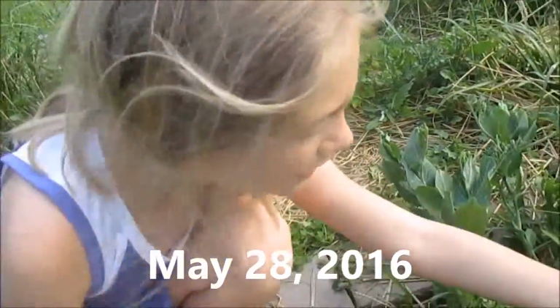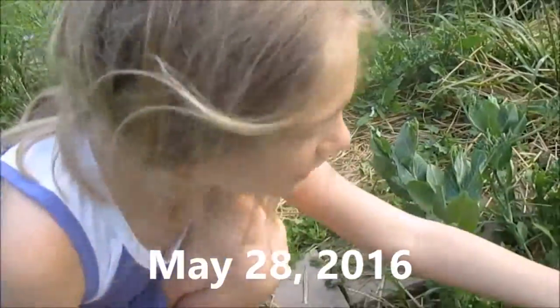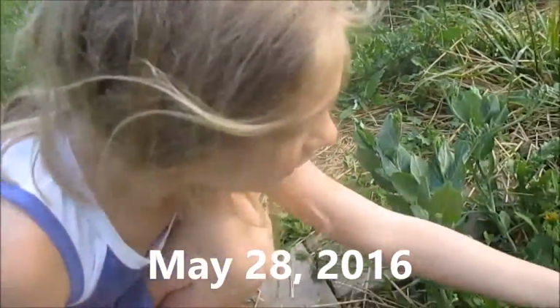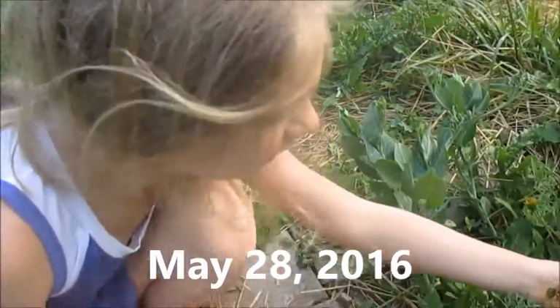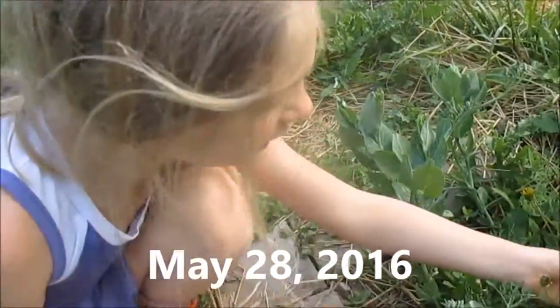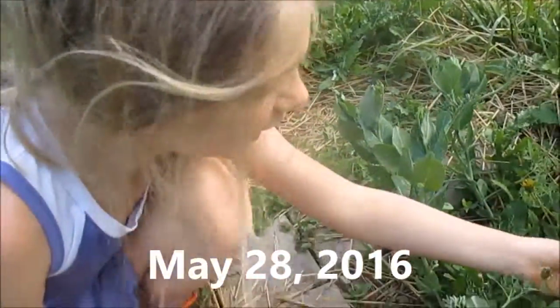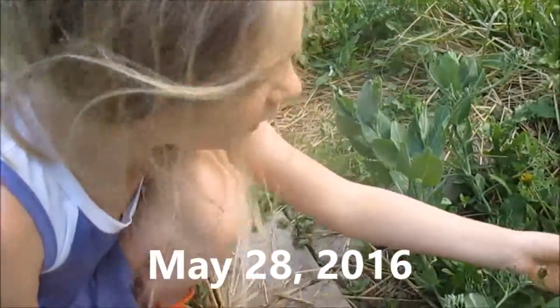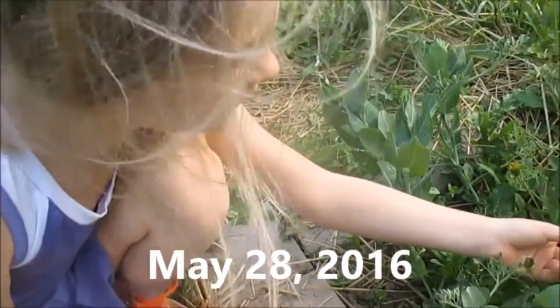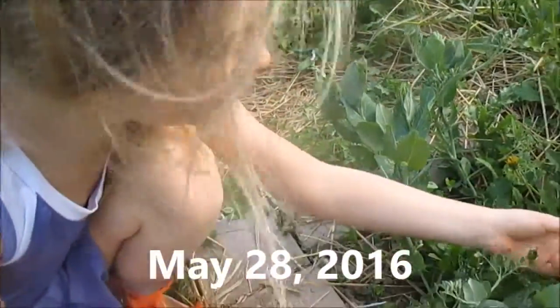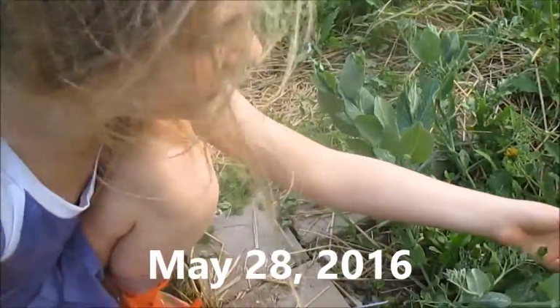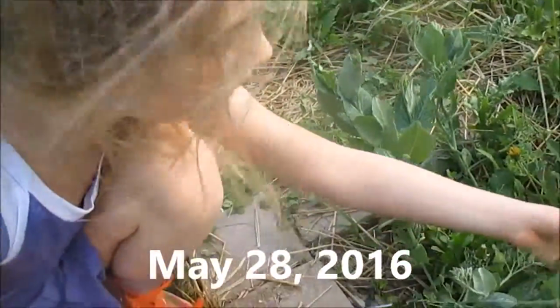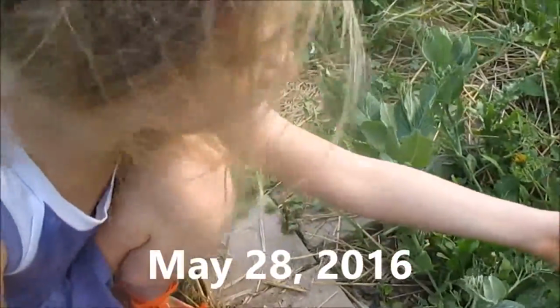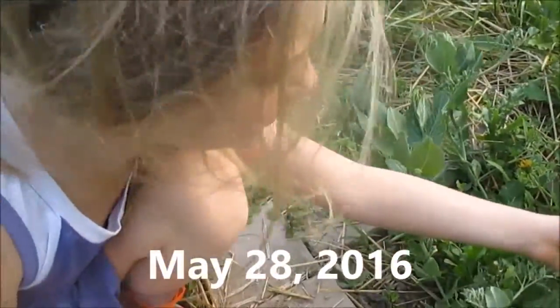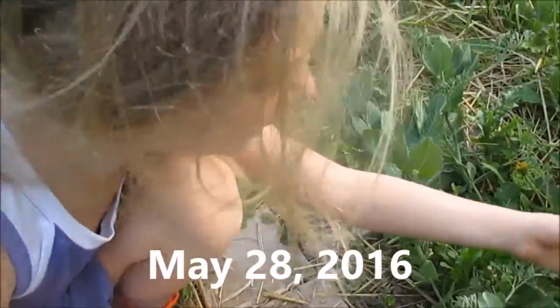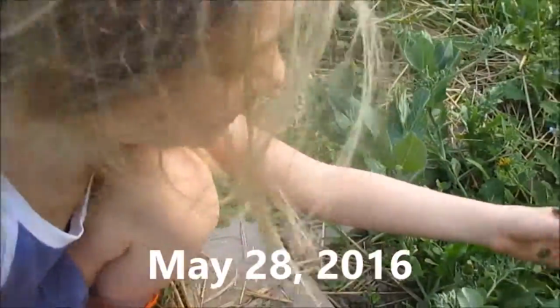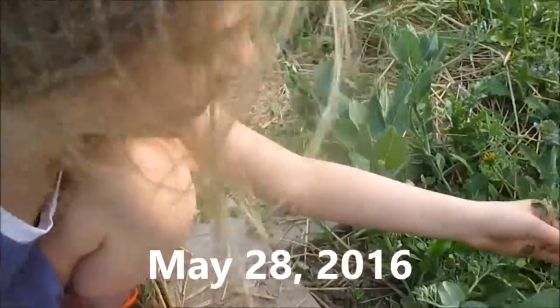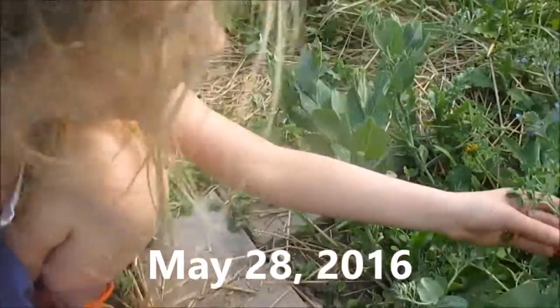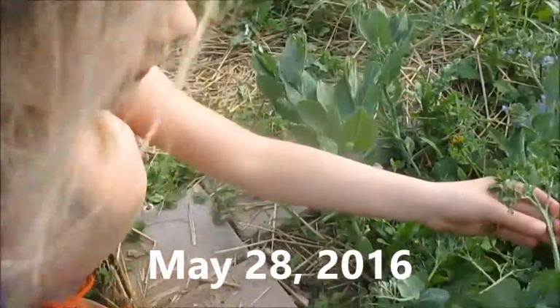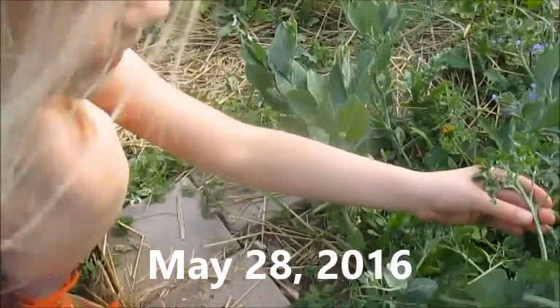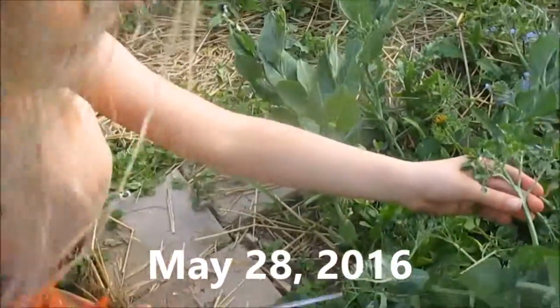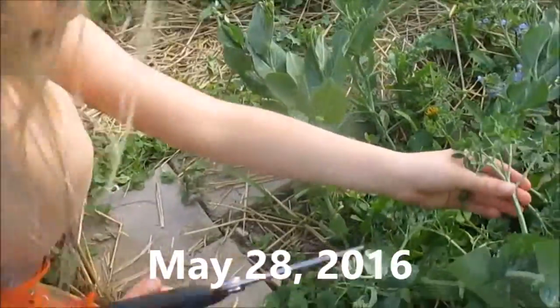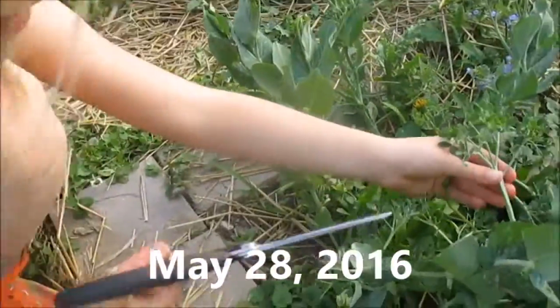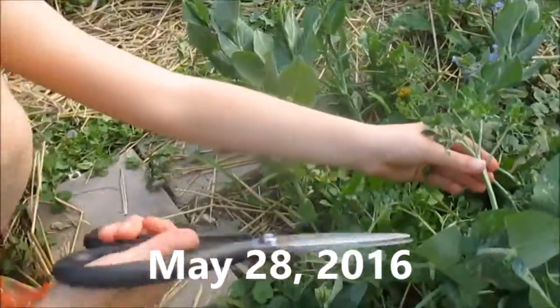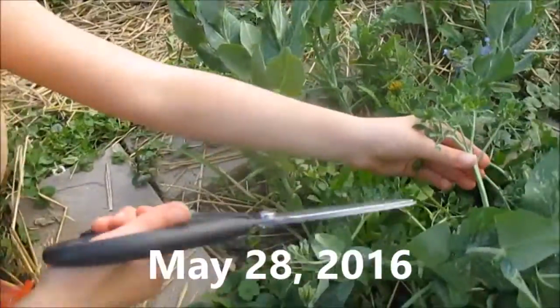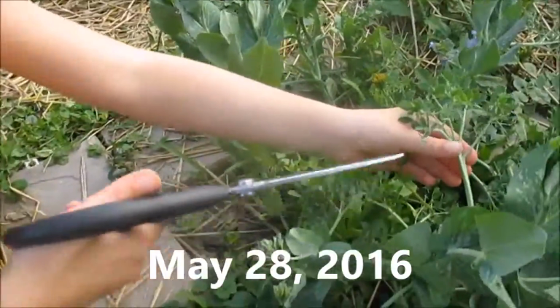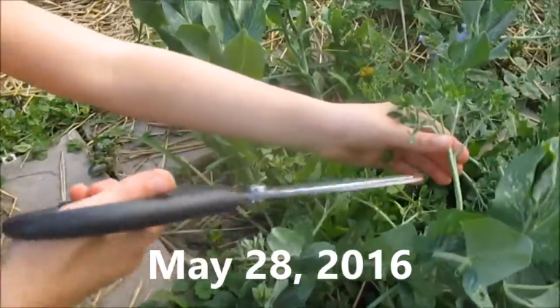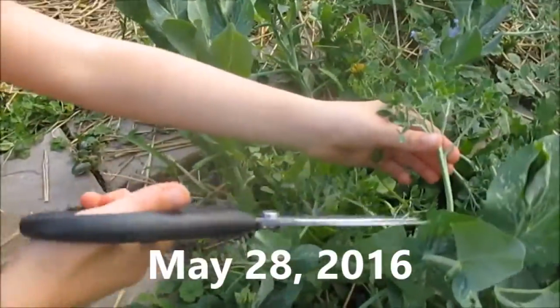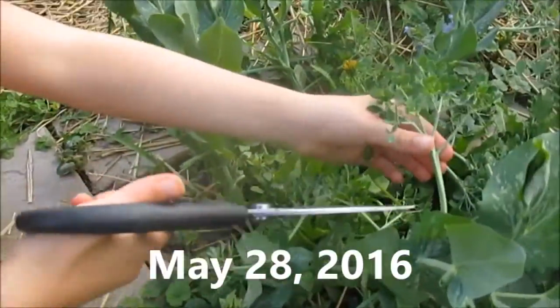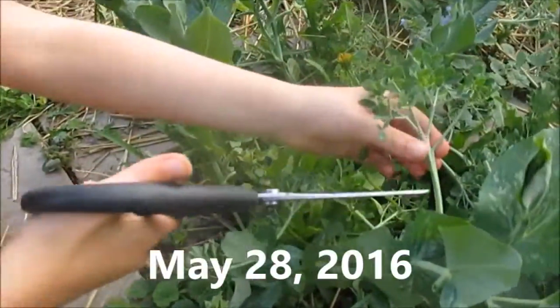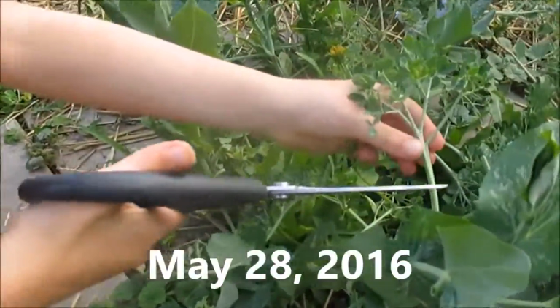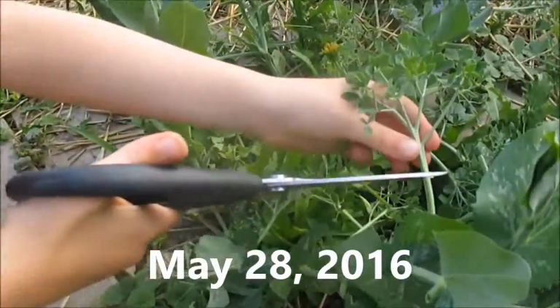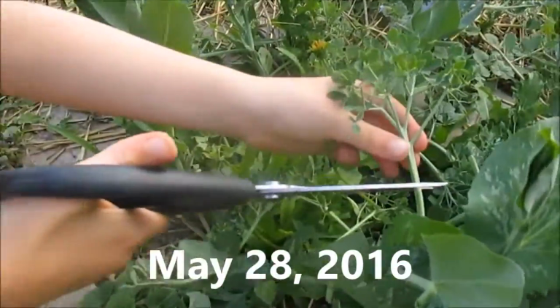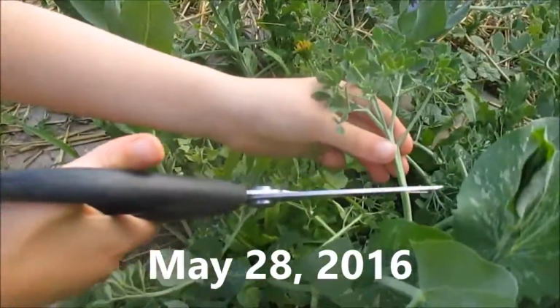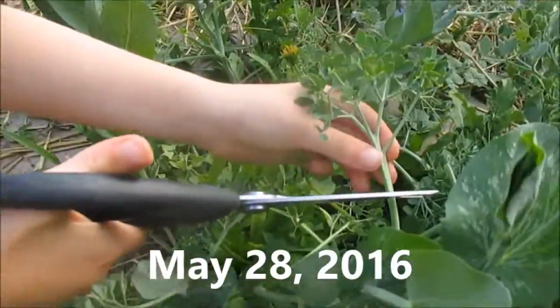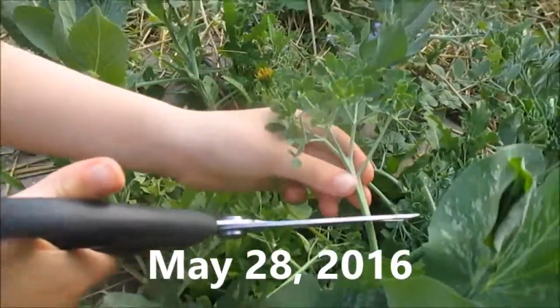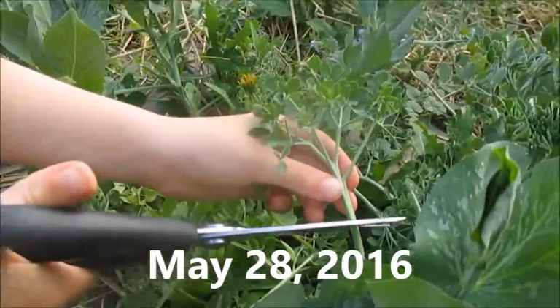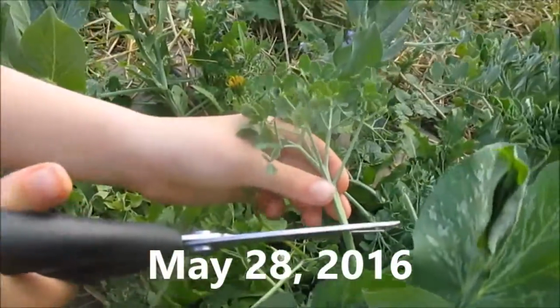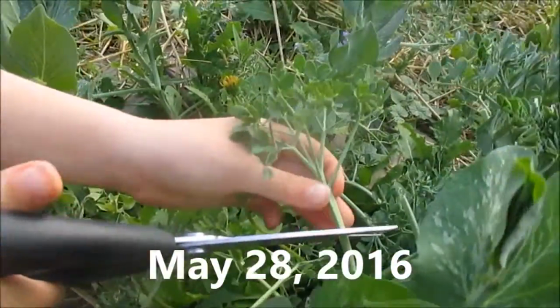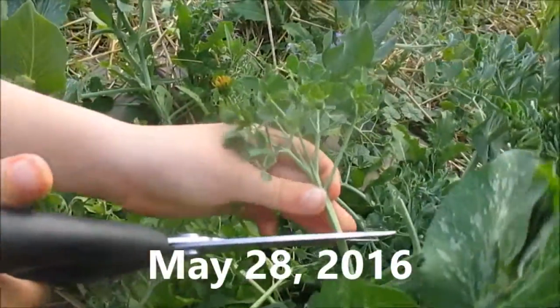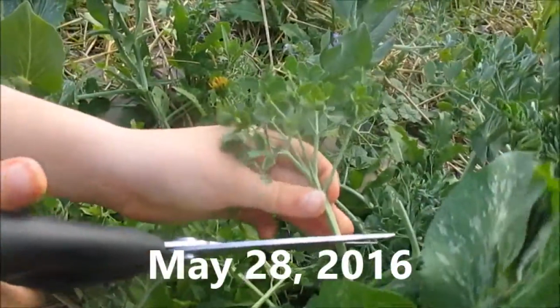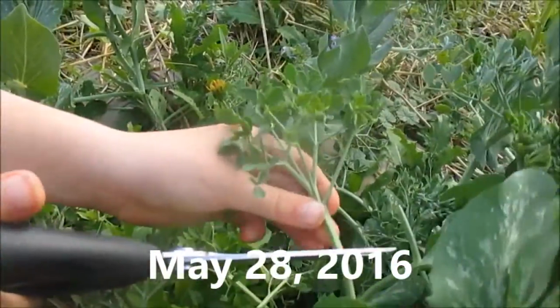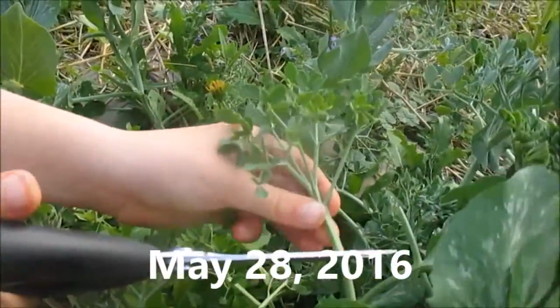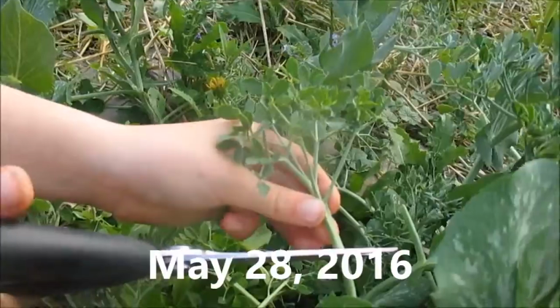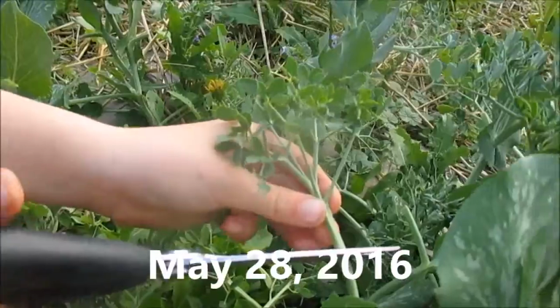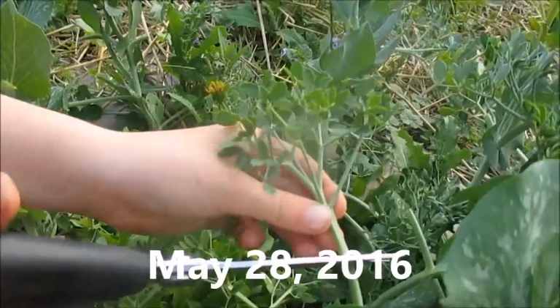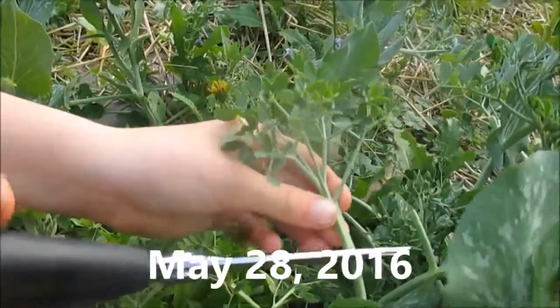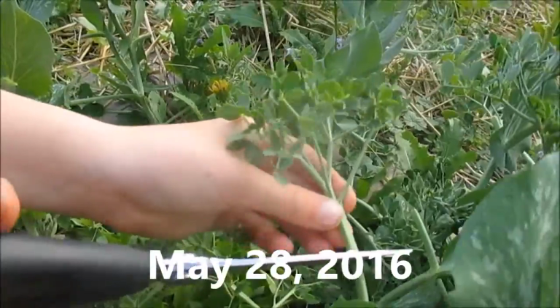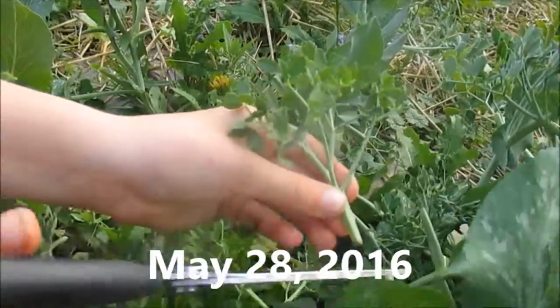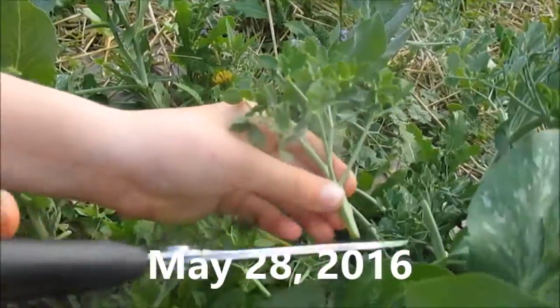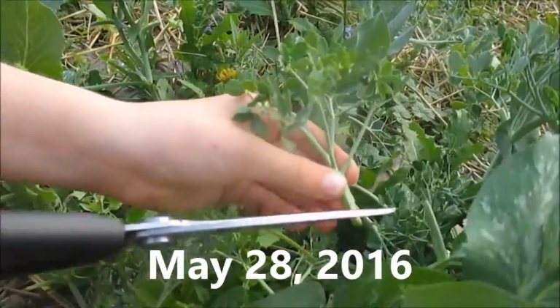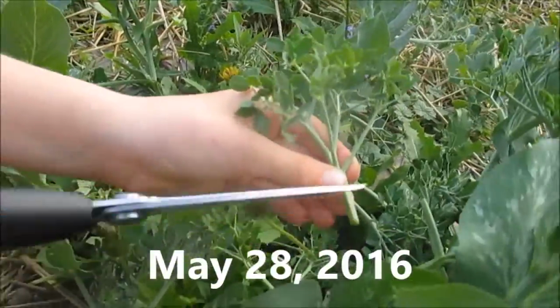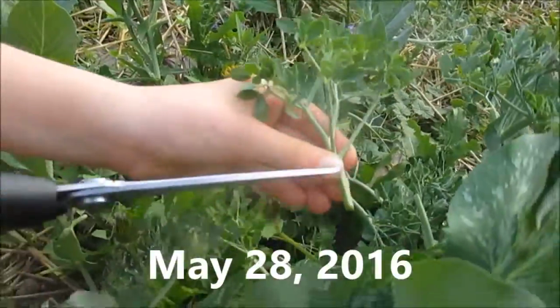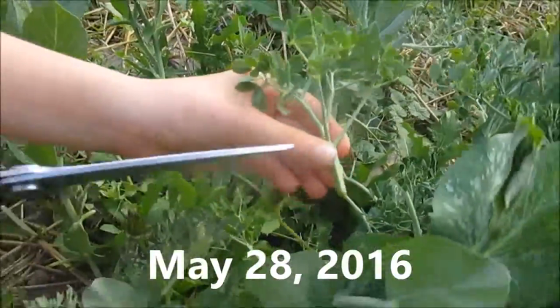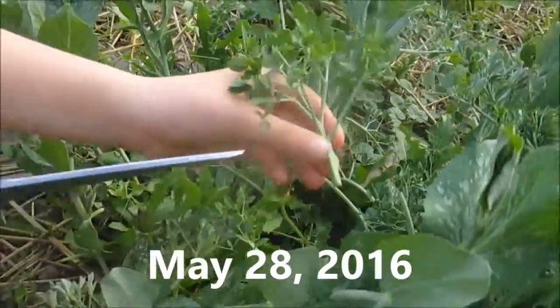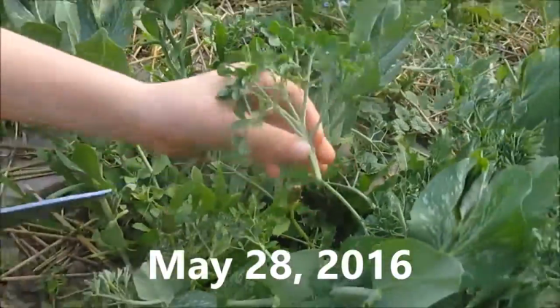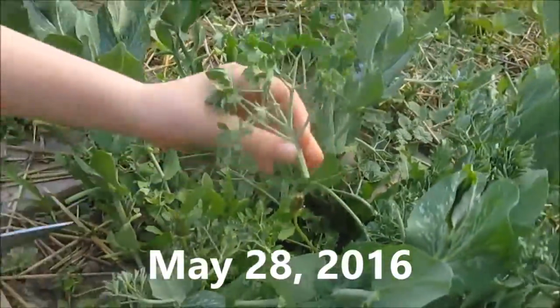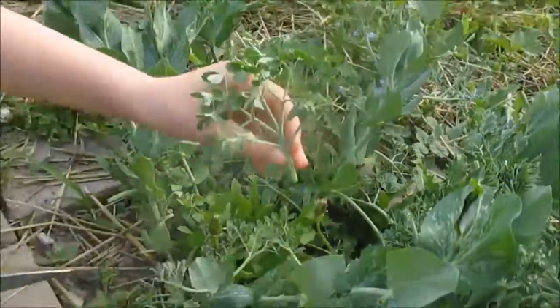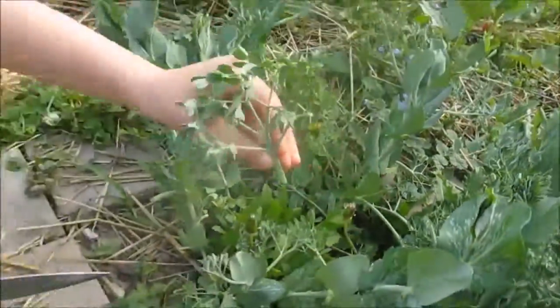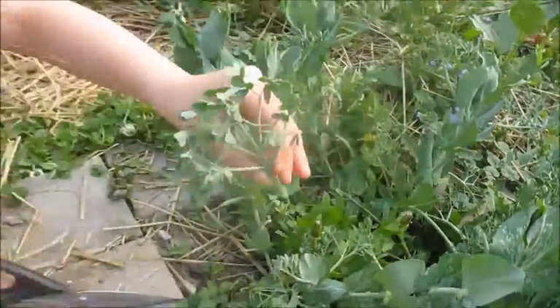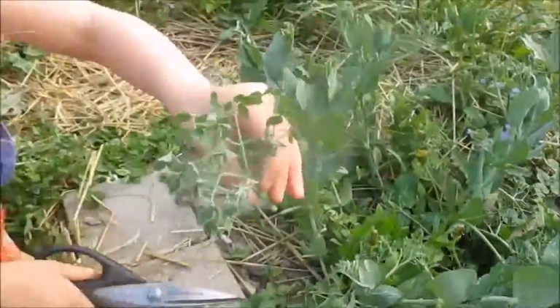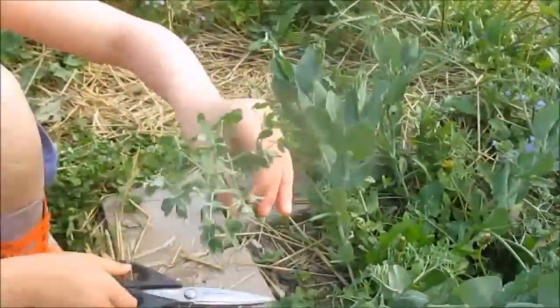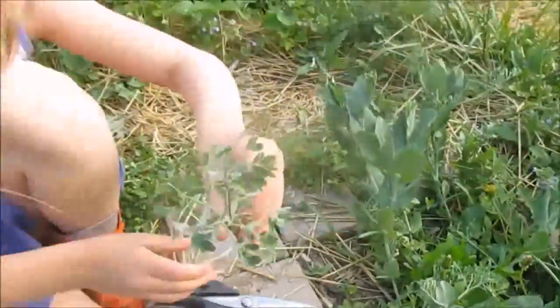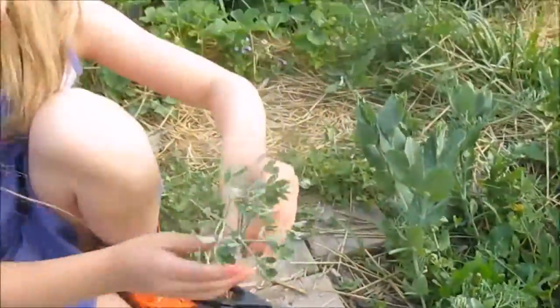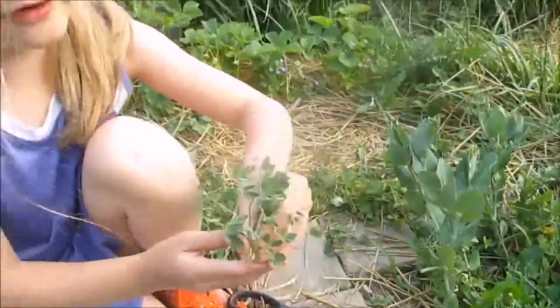Hey guys, and here's my update on how to cut these pea leaves. You cut them just like this. And there we go.